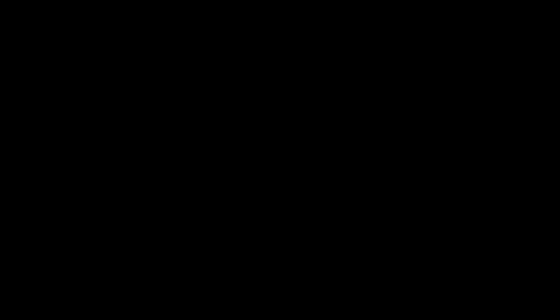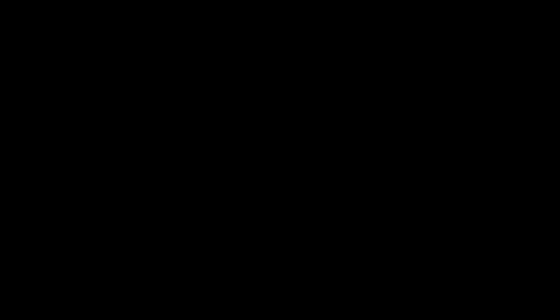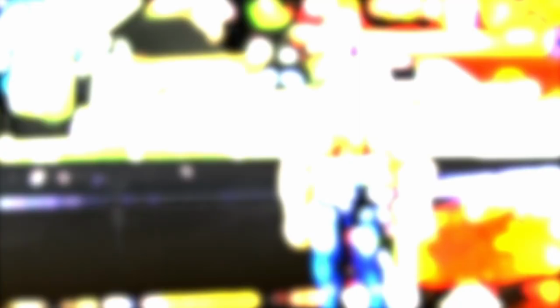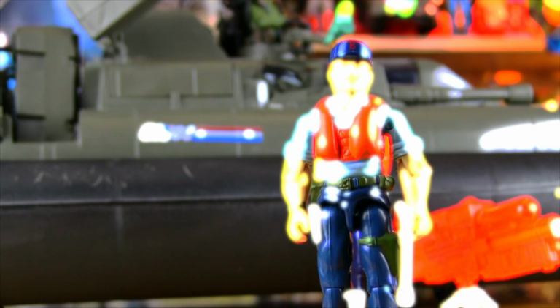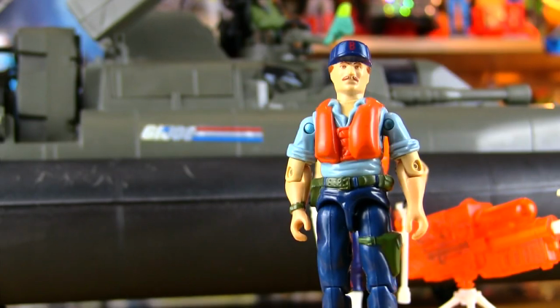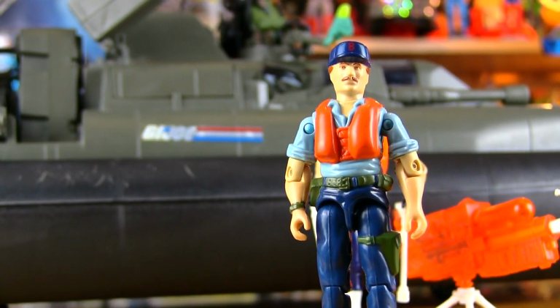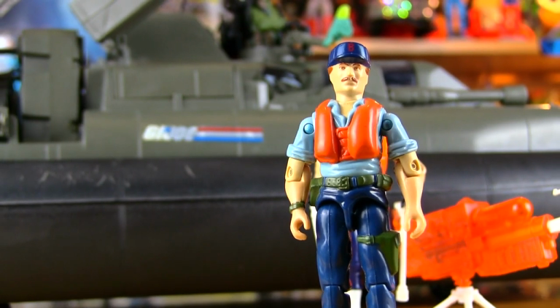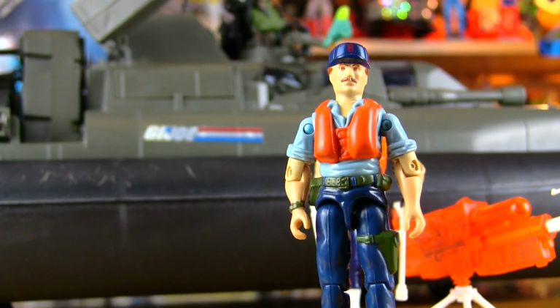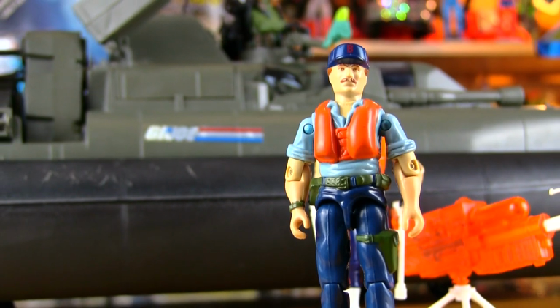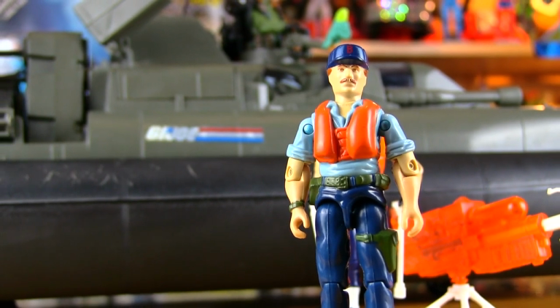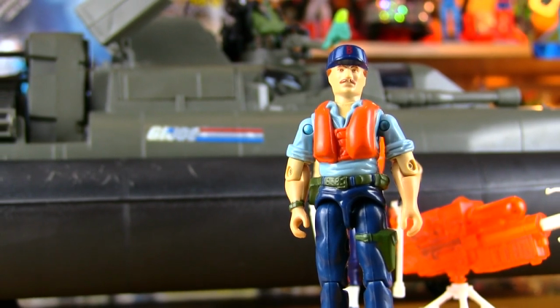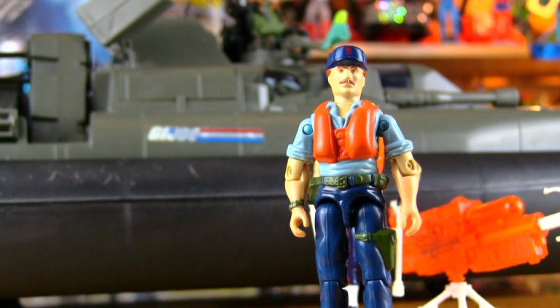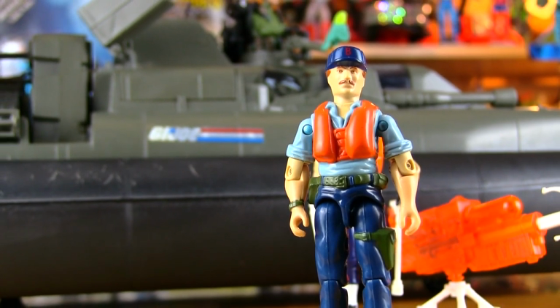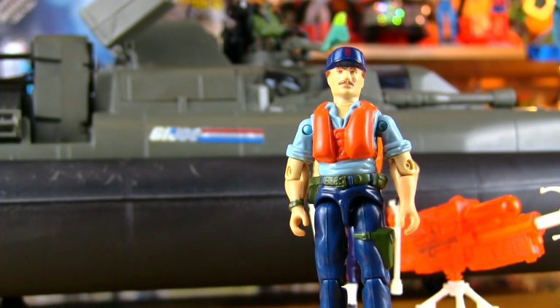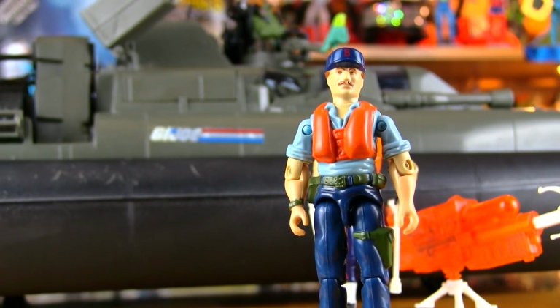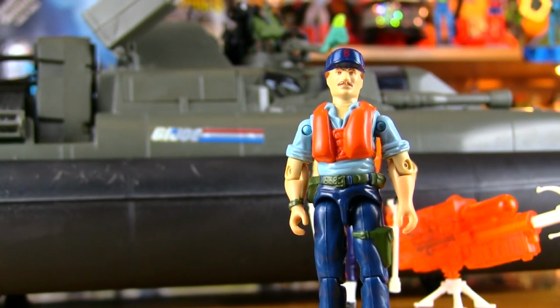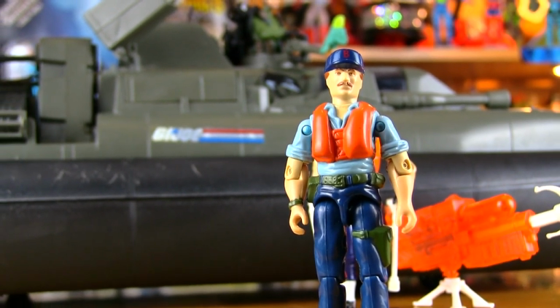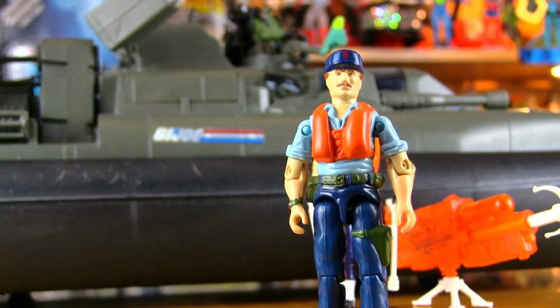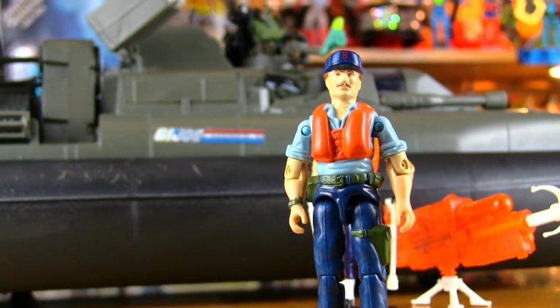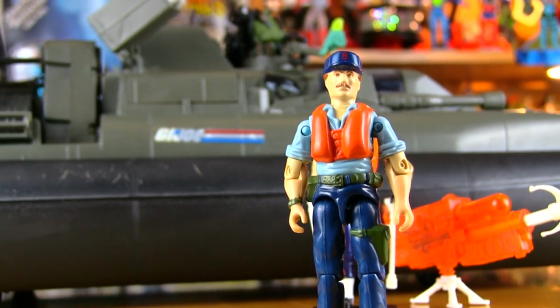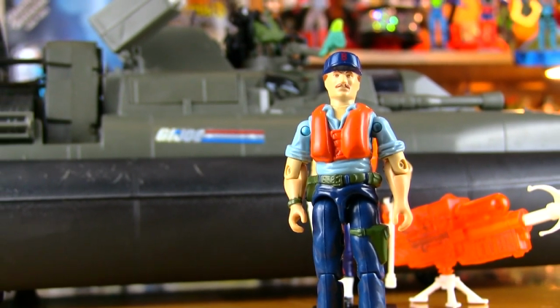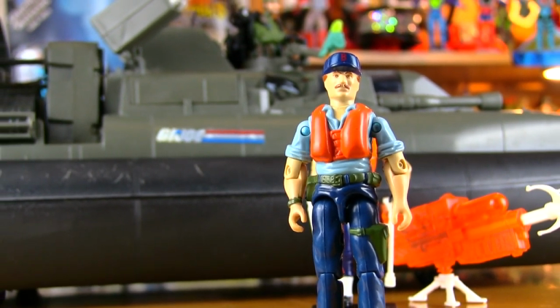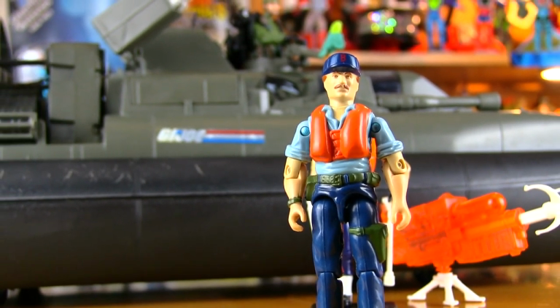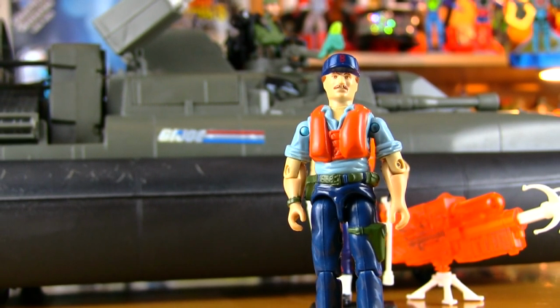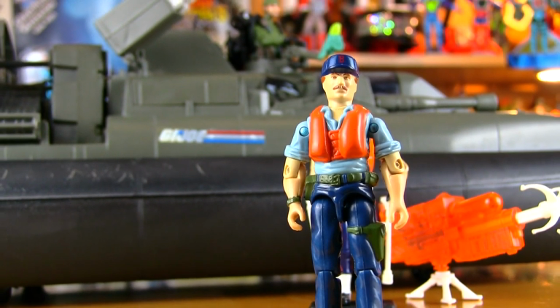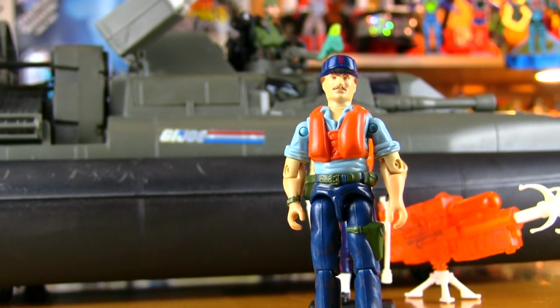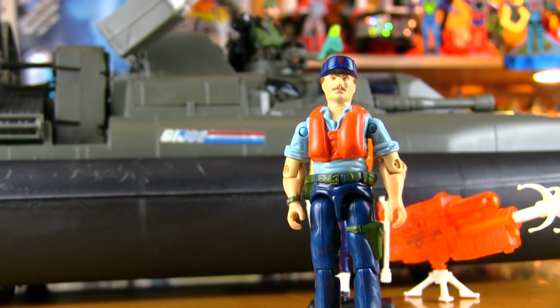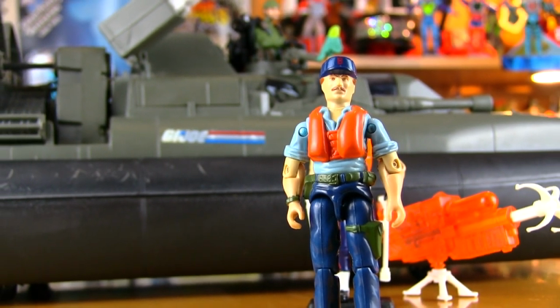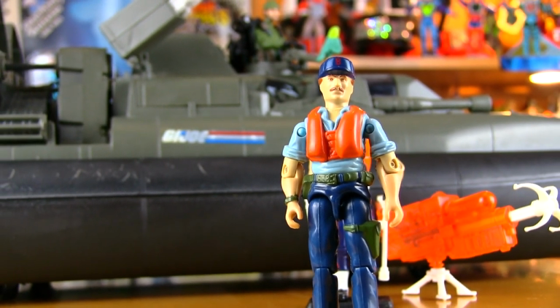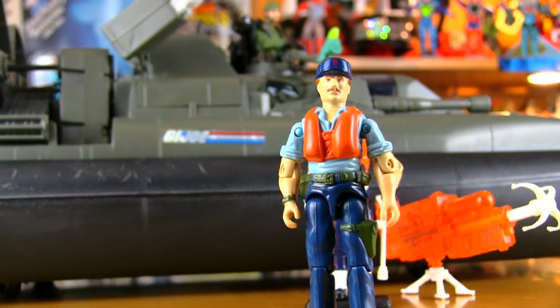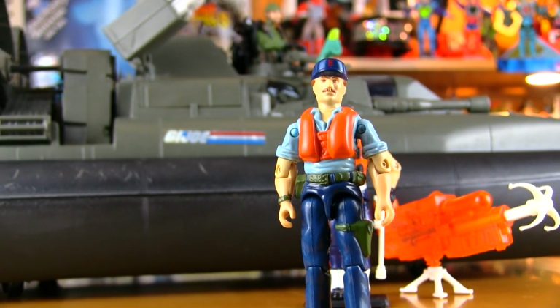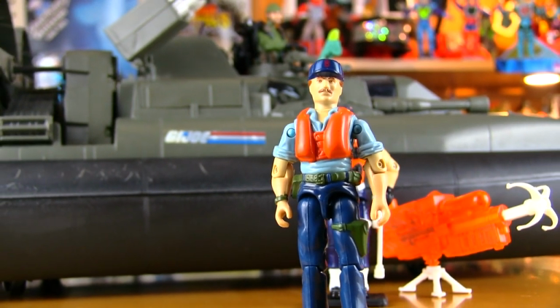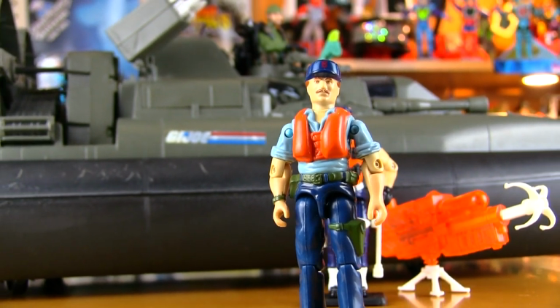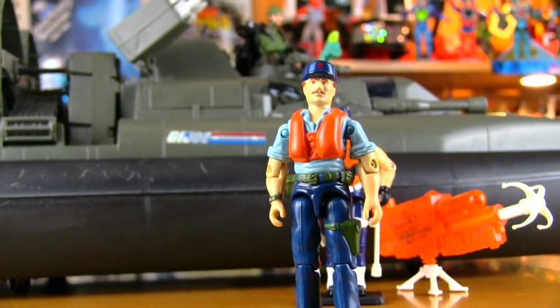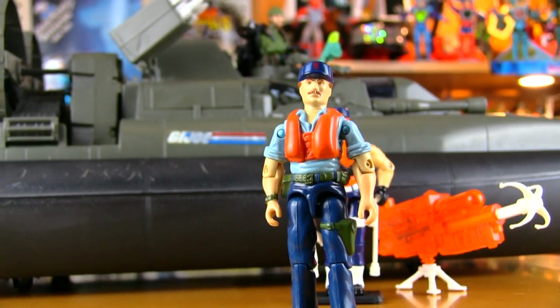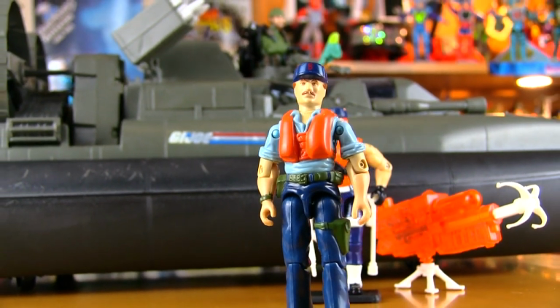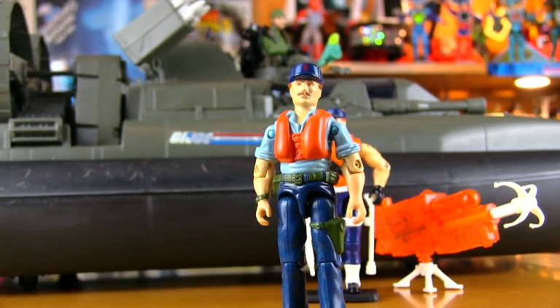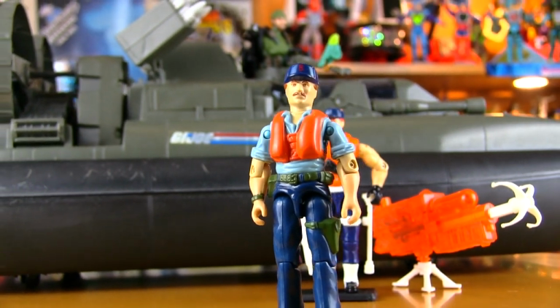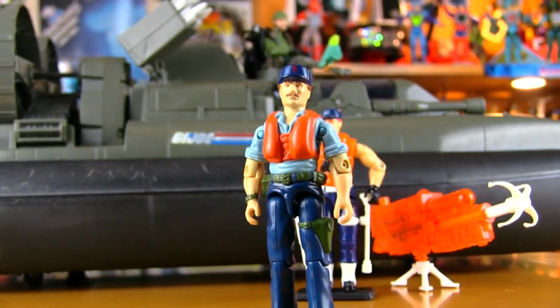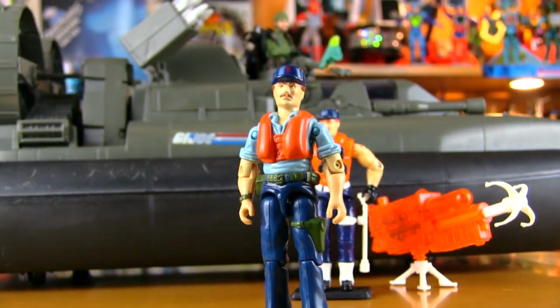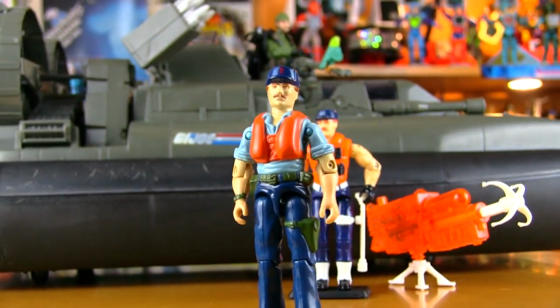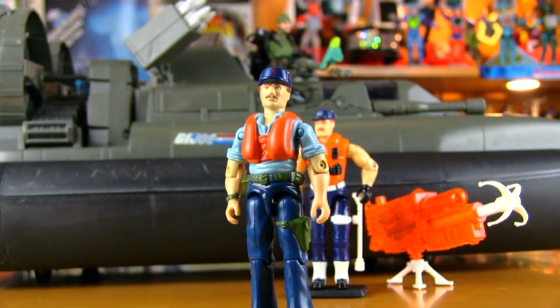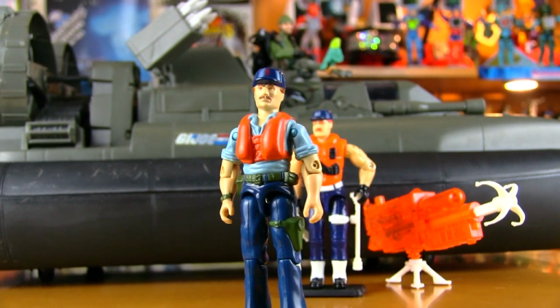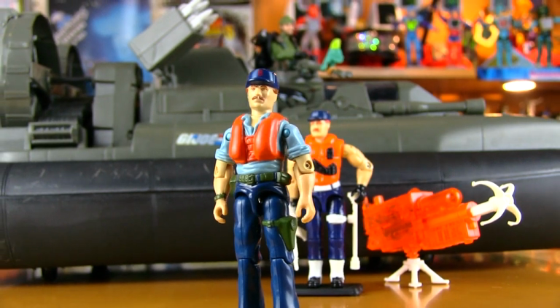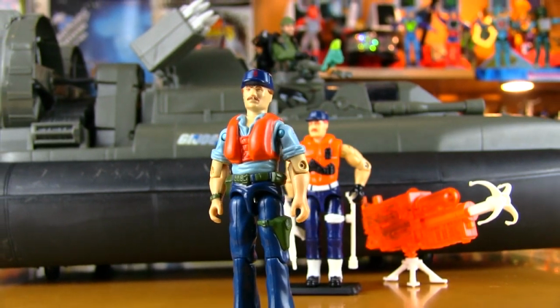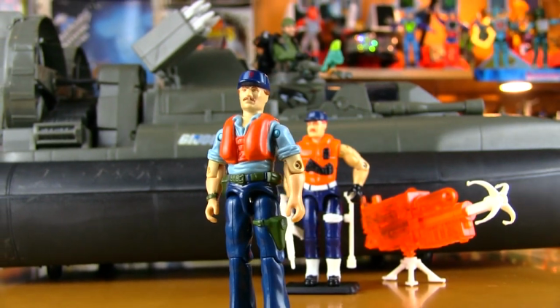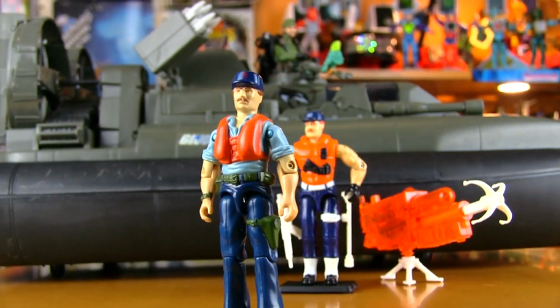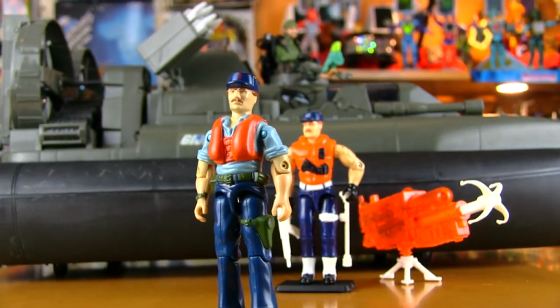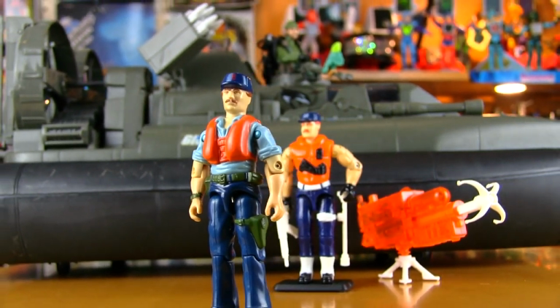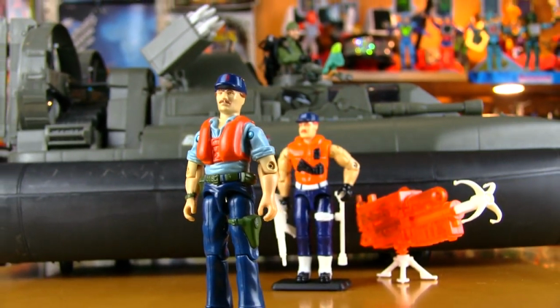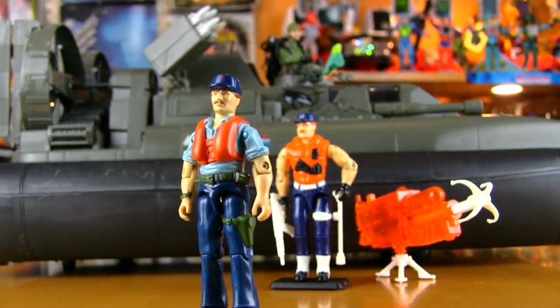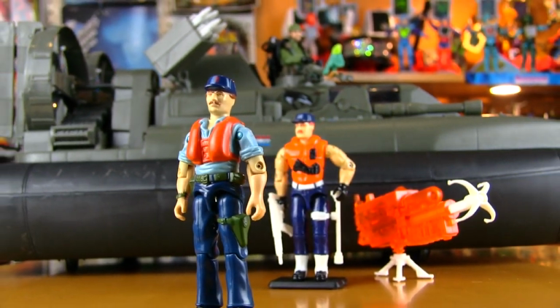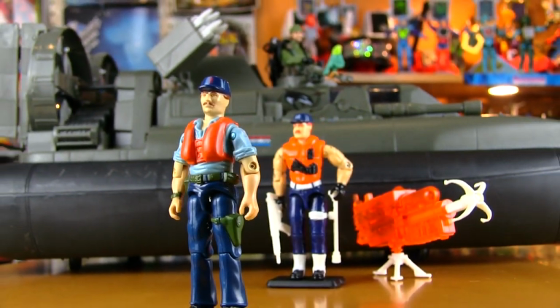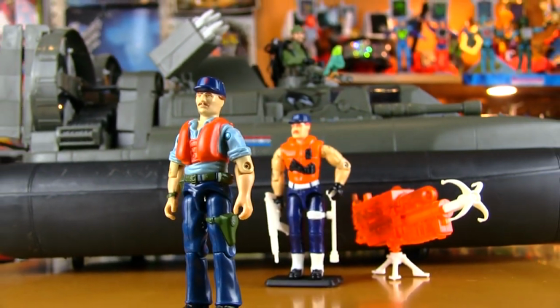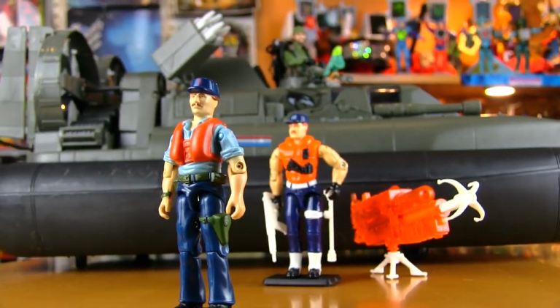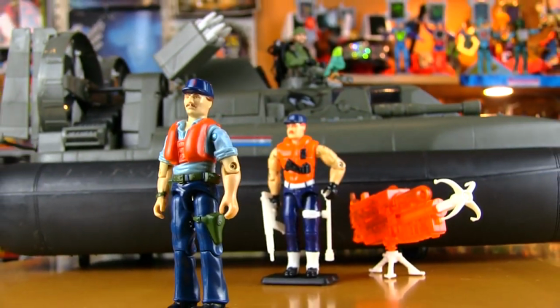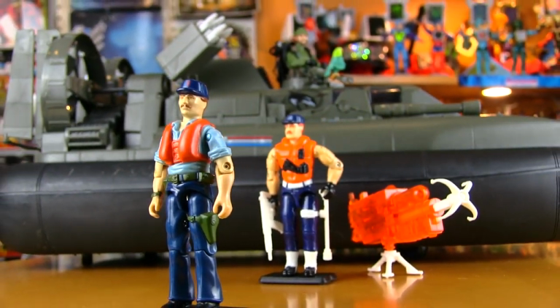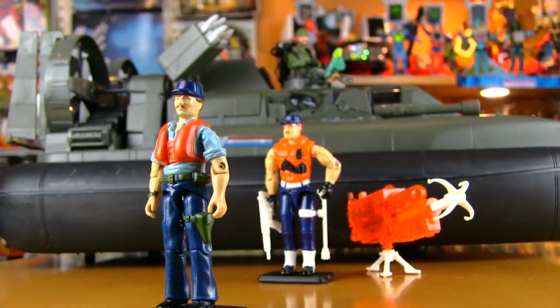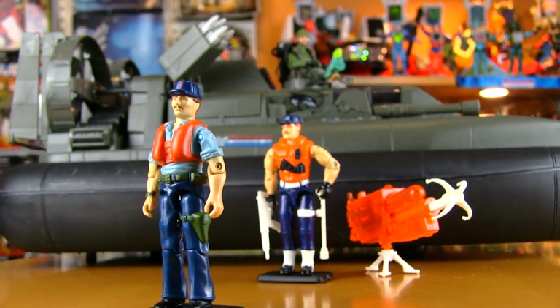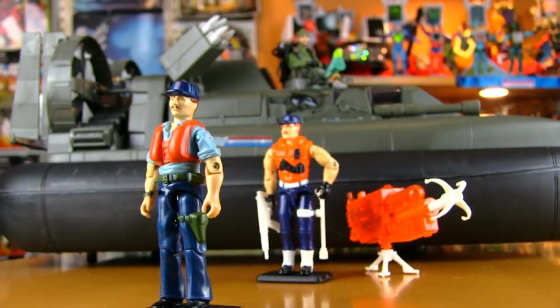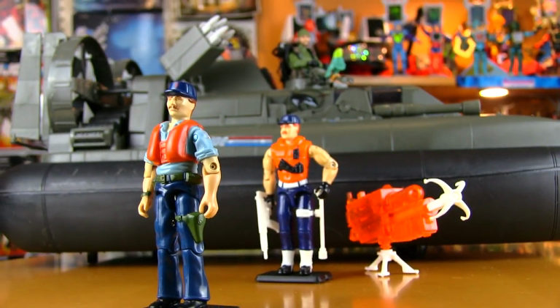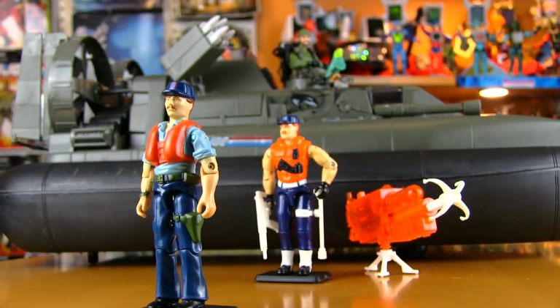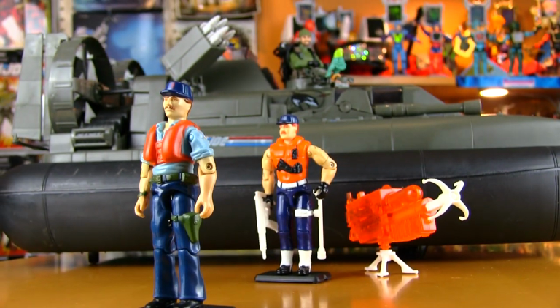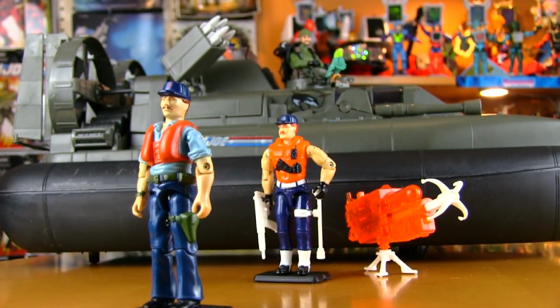Hey Vintage Toy Fans, here's a heads up about the latest Patreon exclusive. We just took a look at the 1984 G.I. Joe Killer Whale with Driver Cutter.